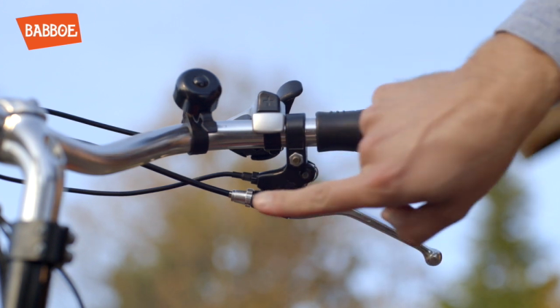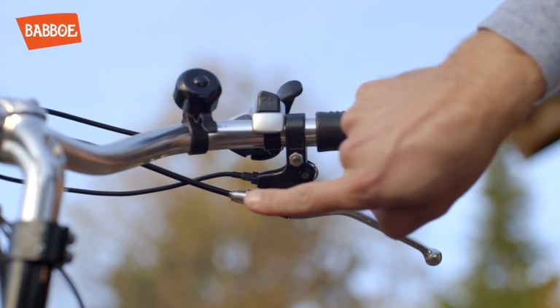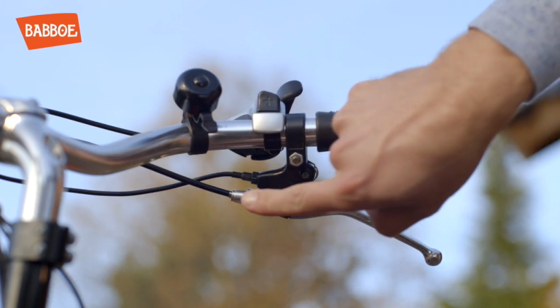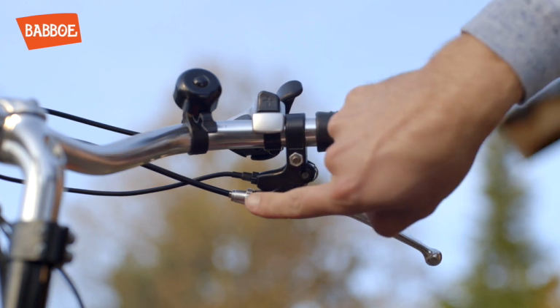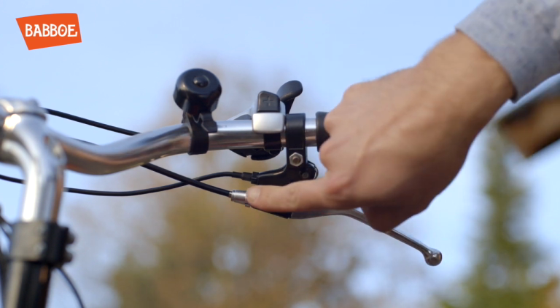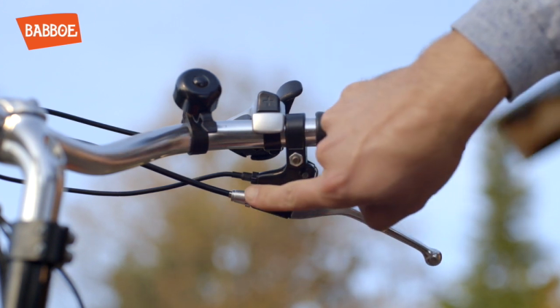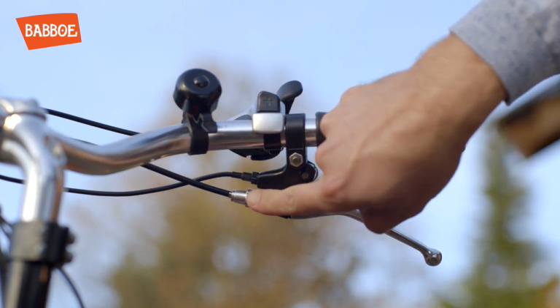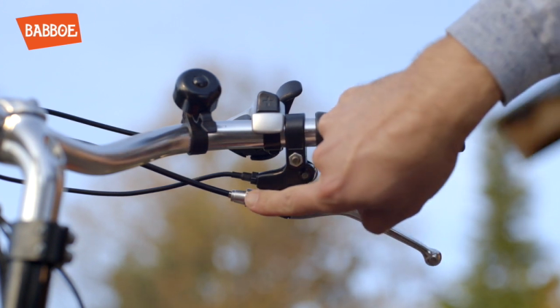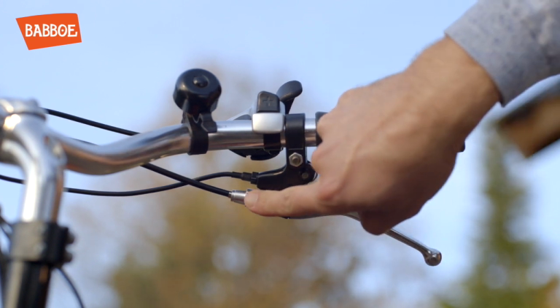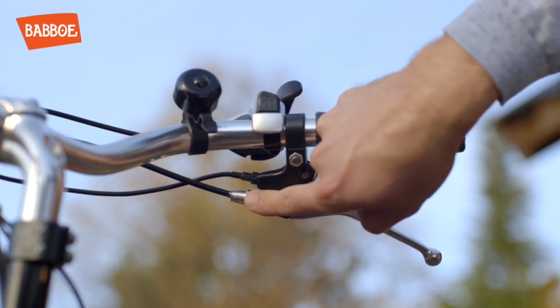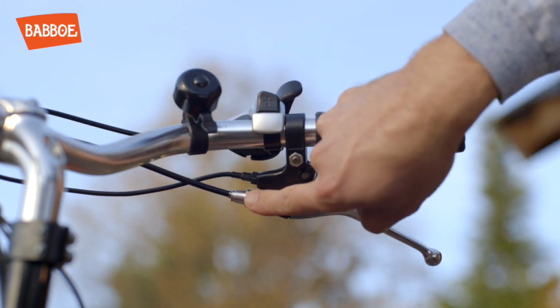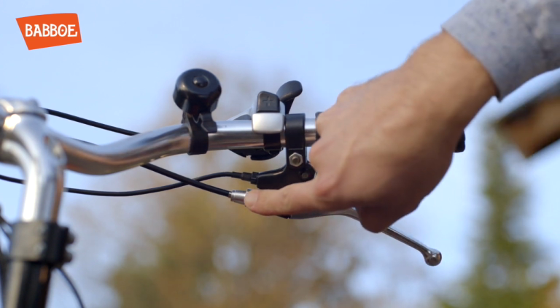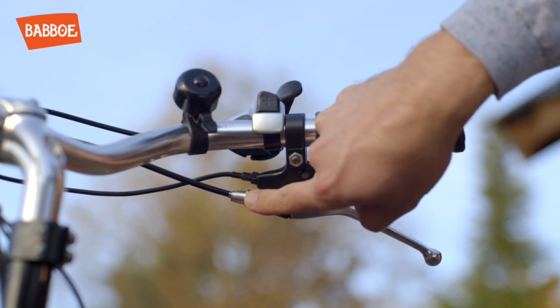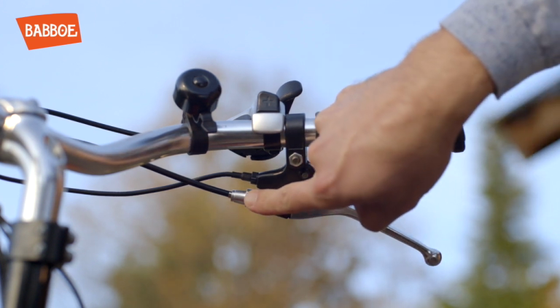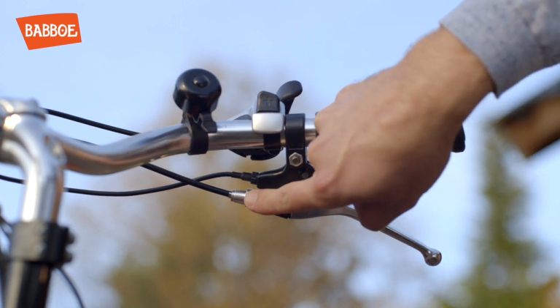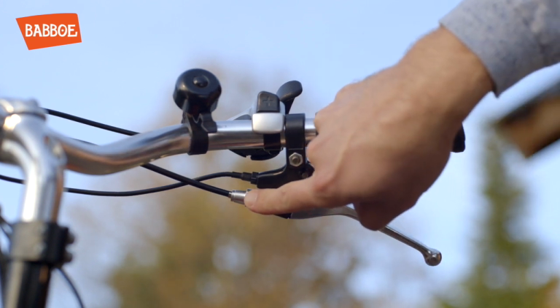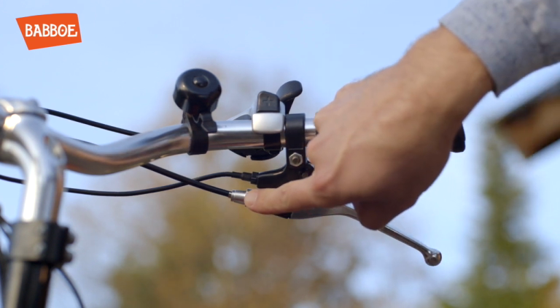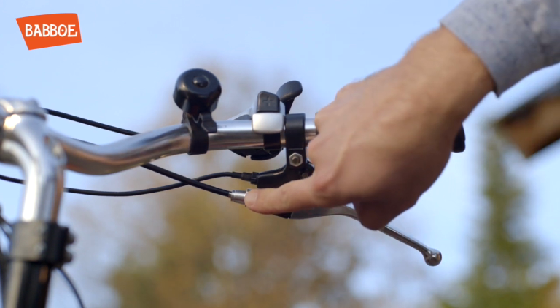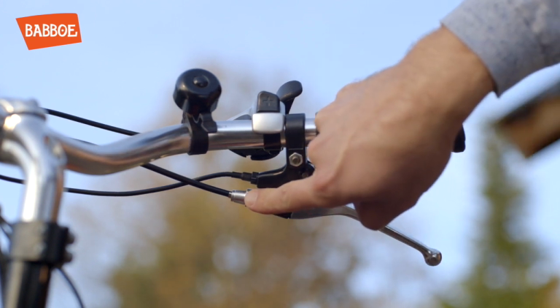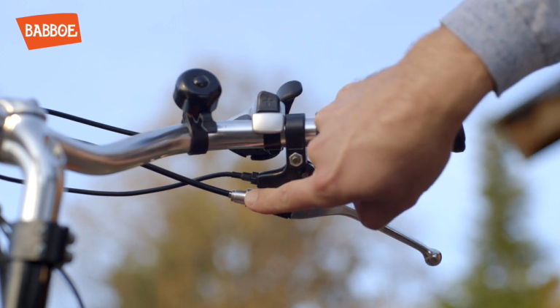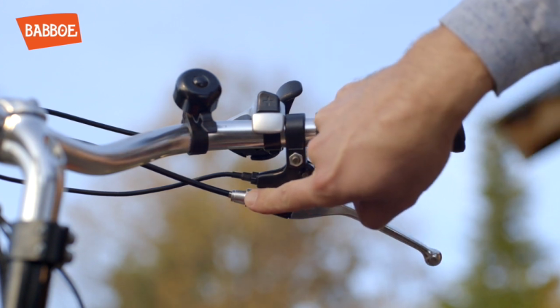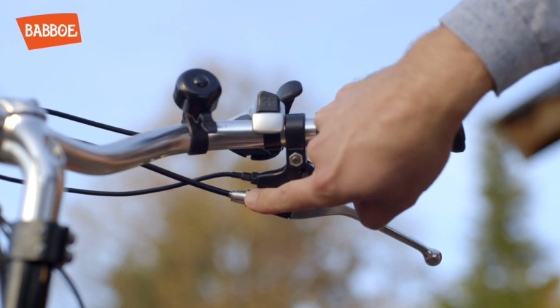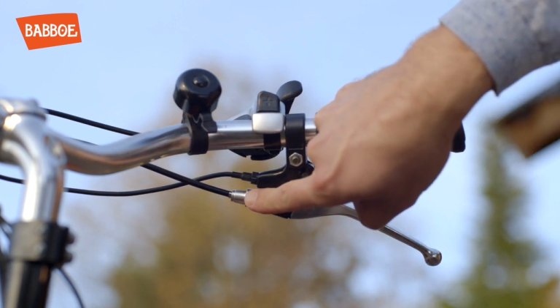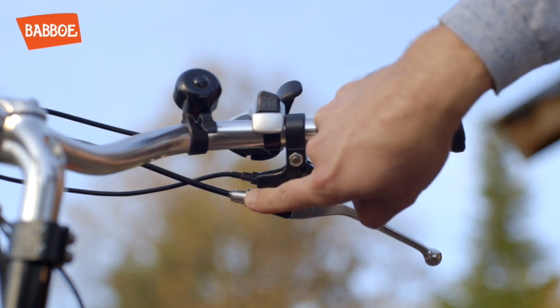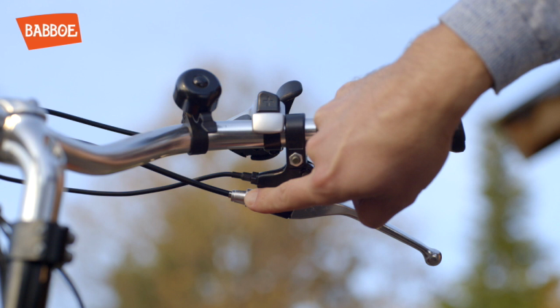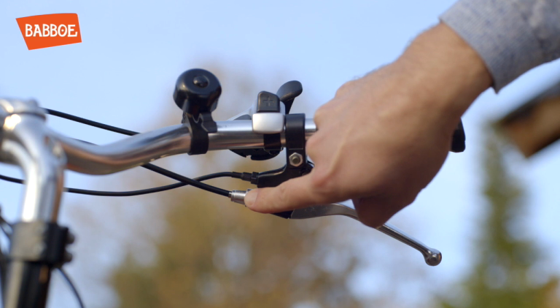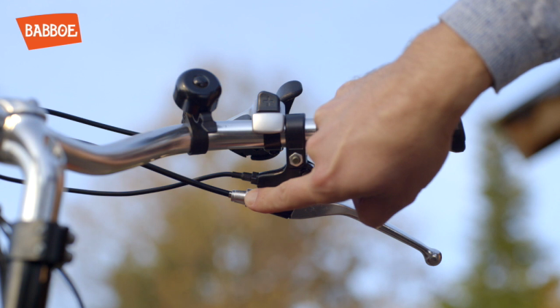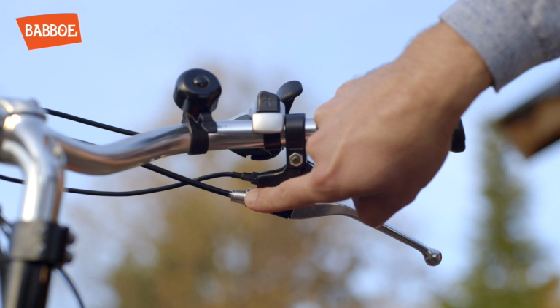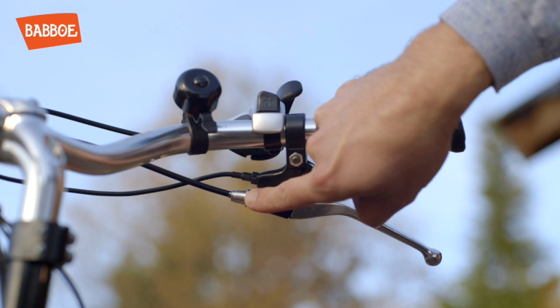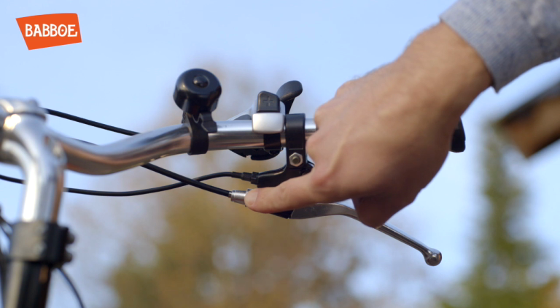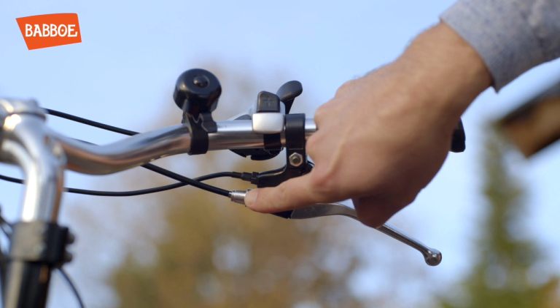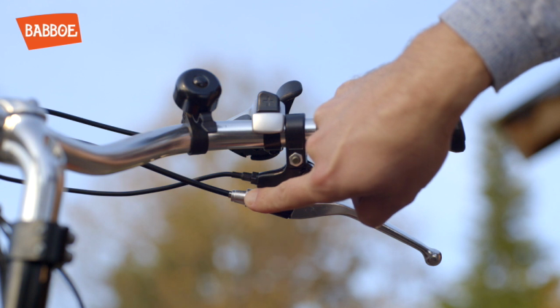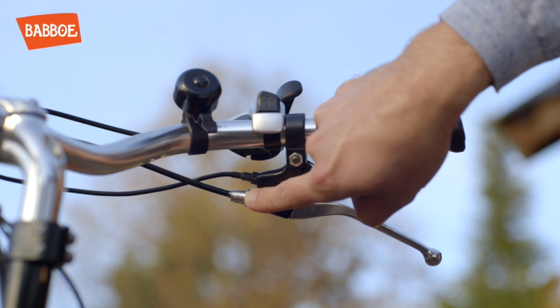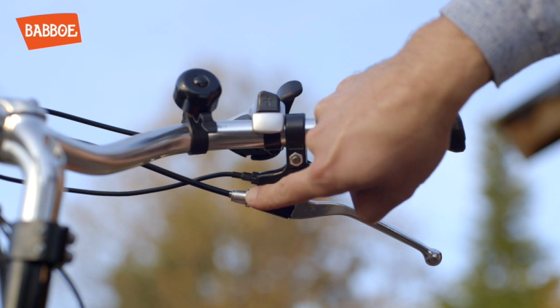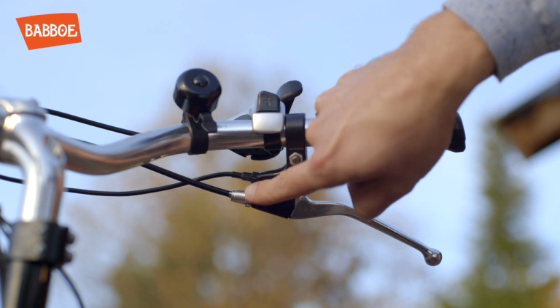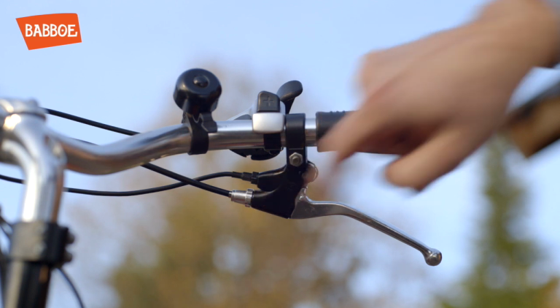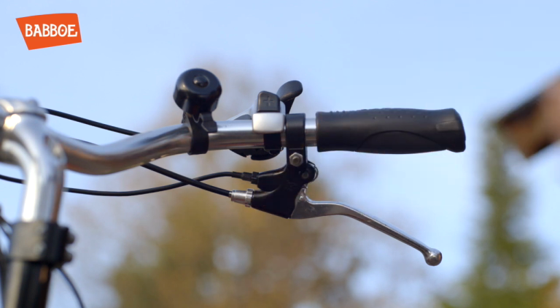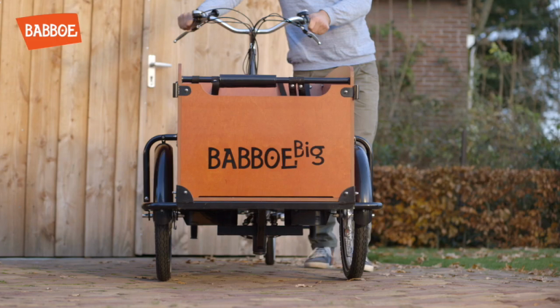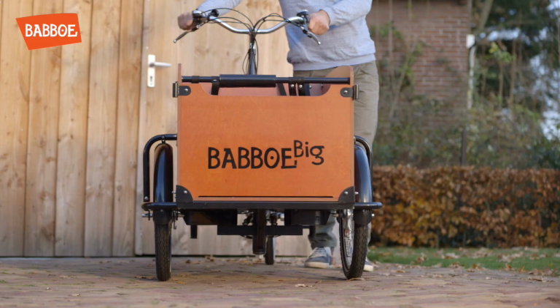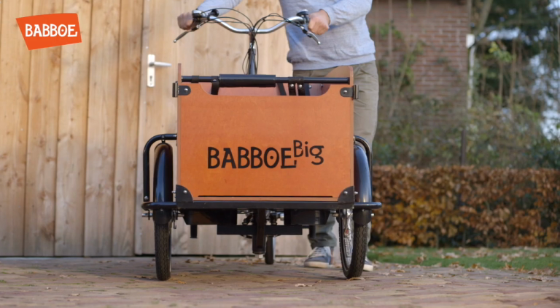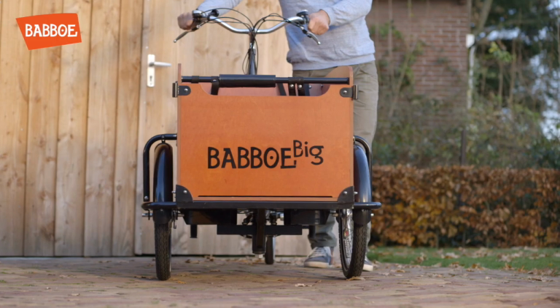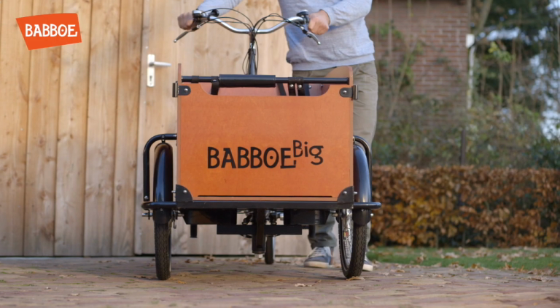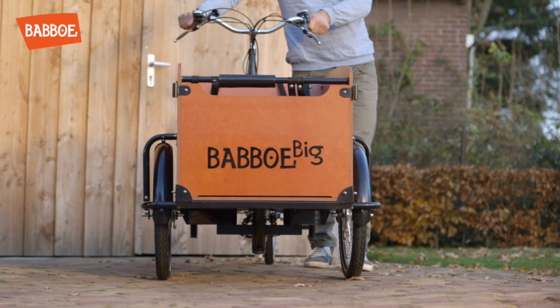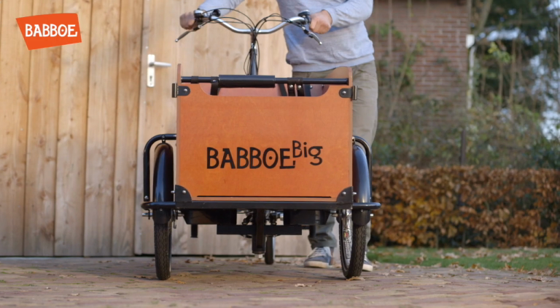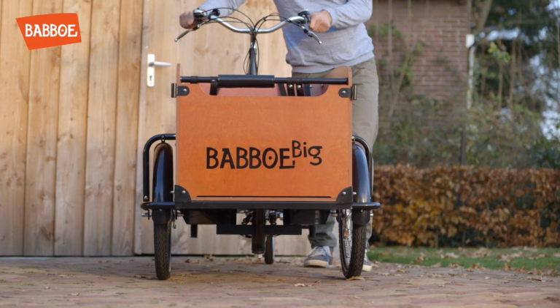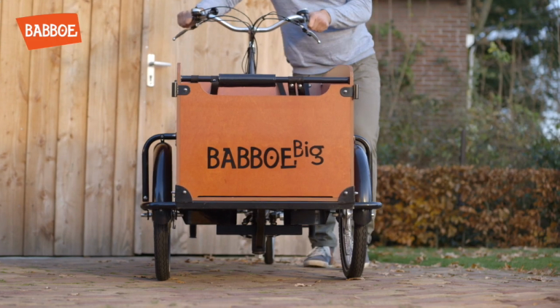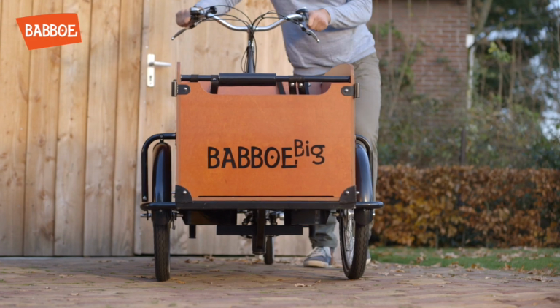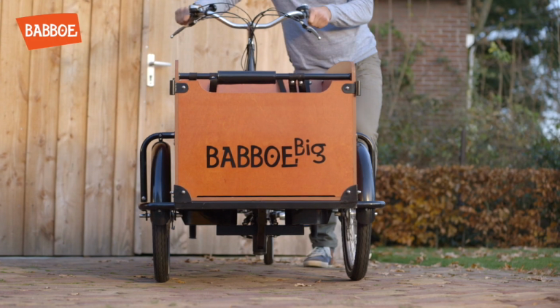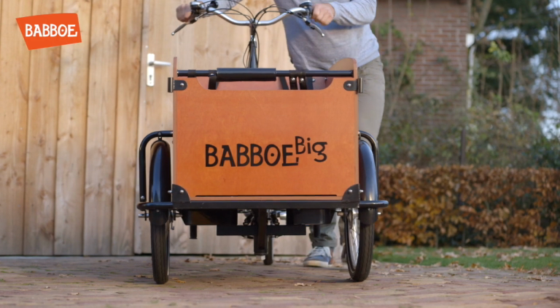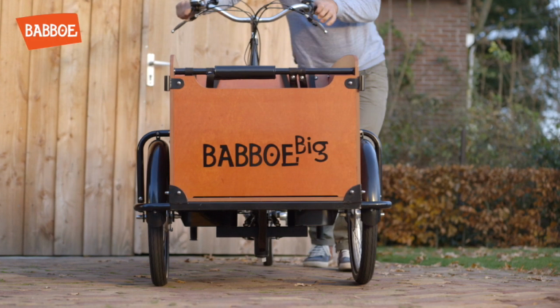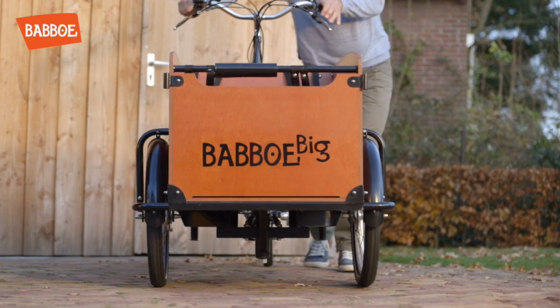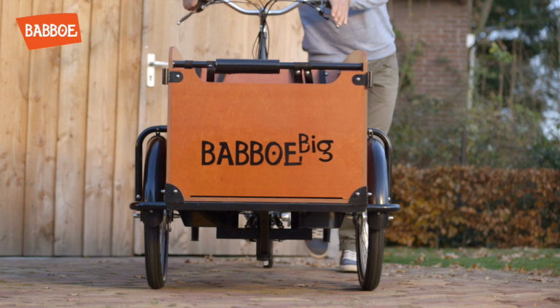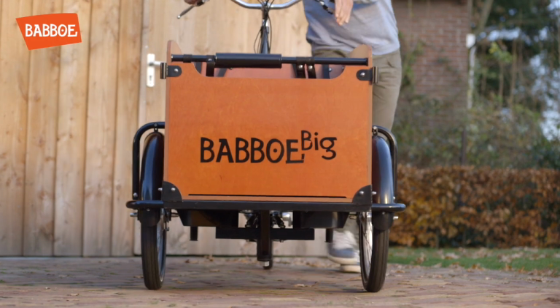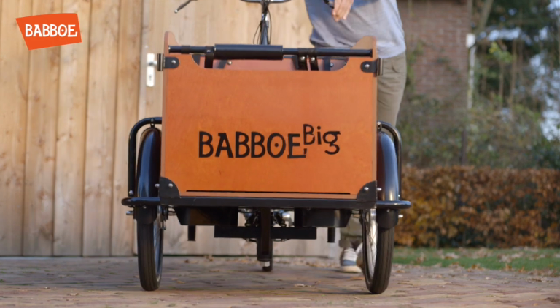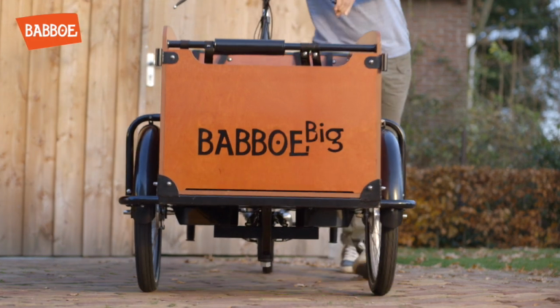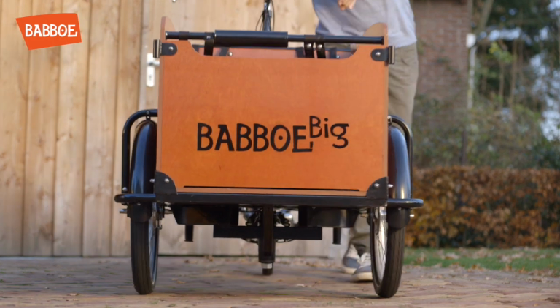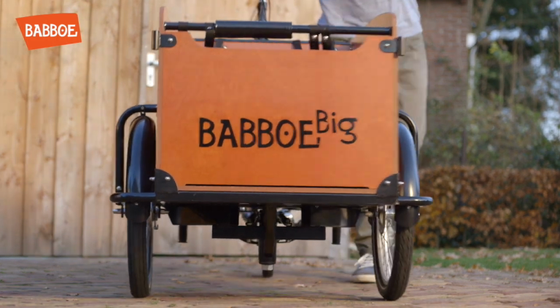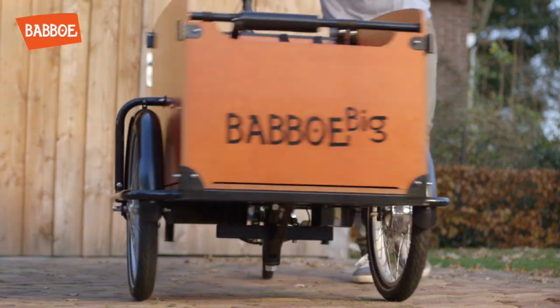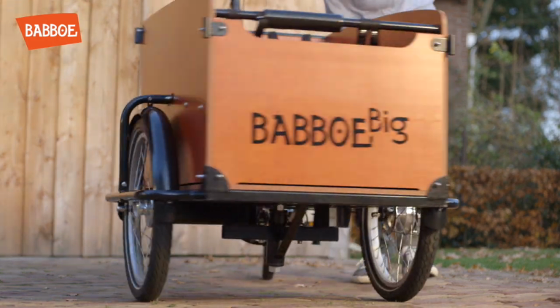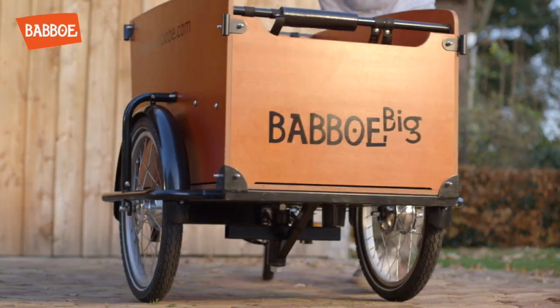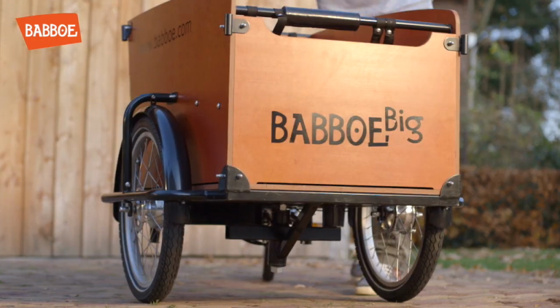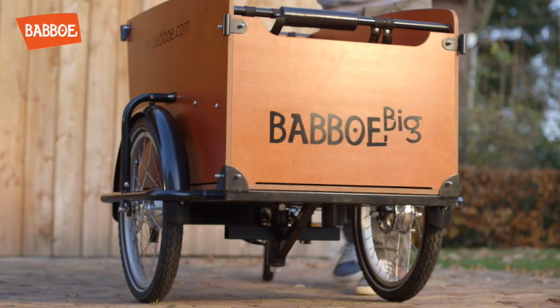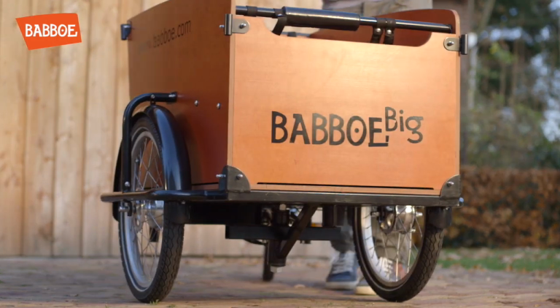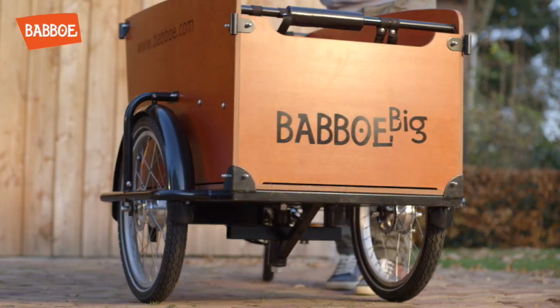Don't worry about the two adjusters near the handle. Ensure that both brakes are evenly adjusted.